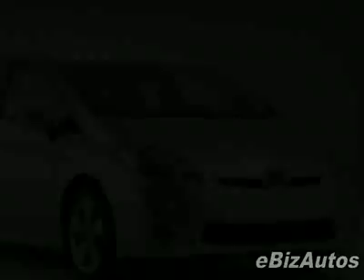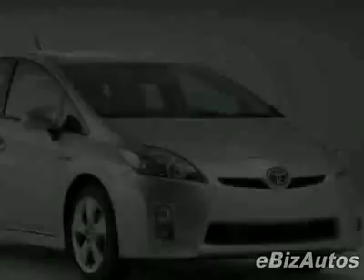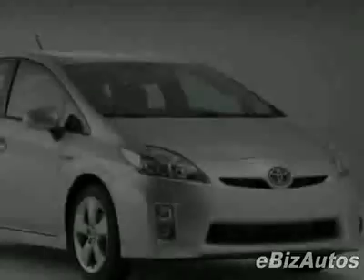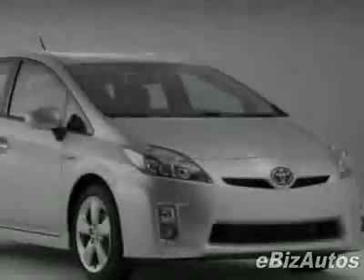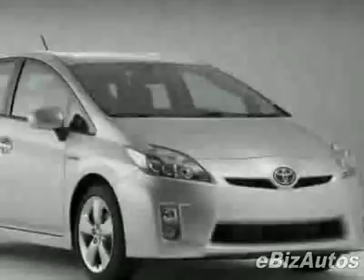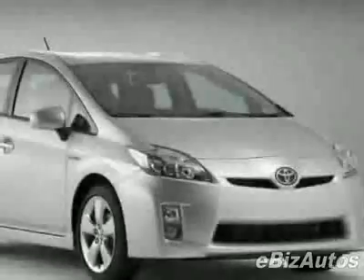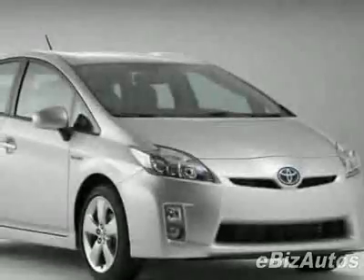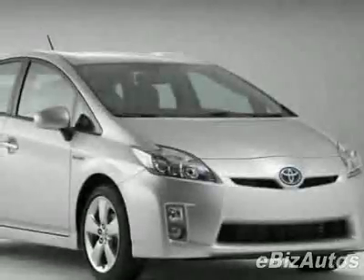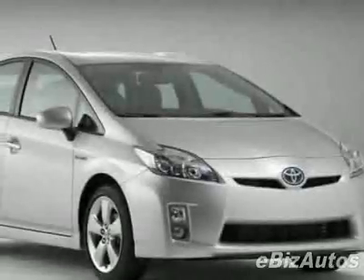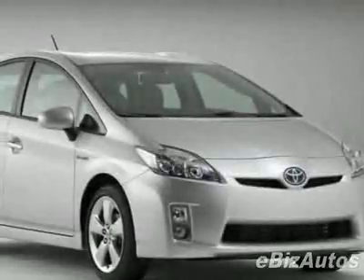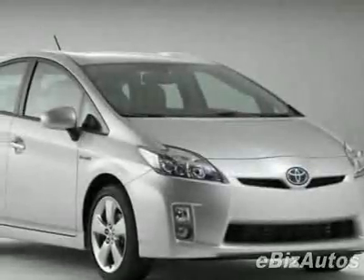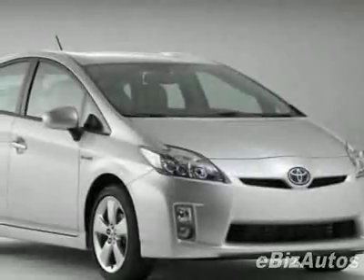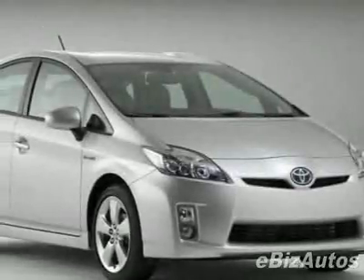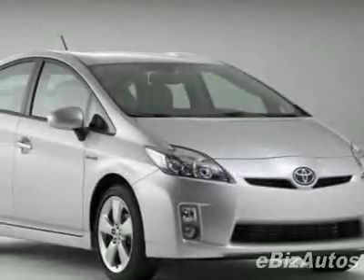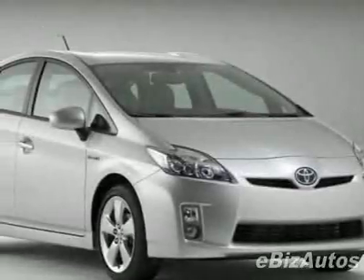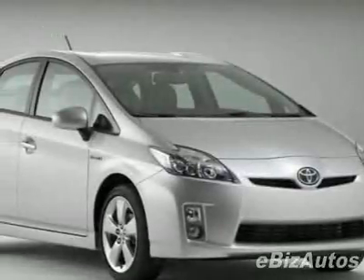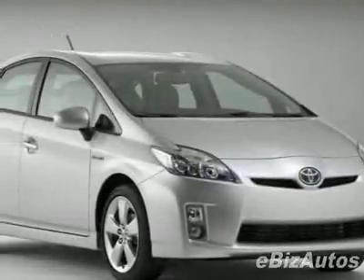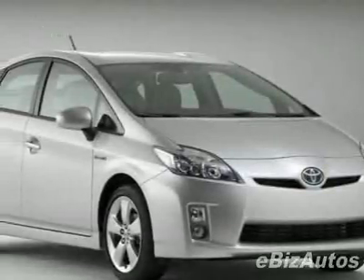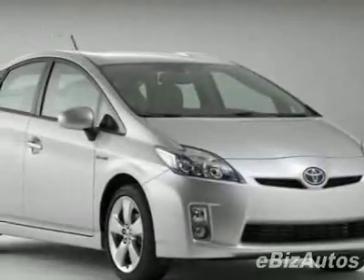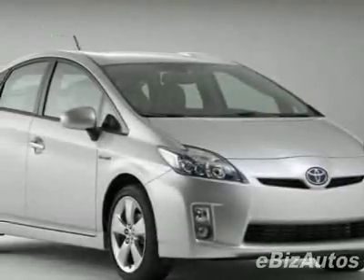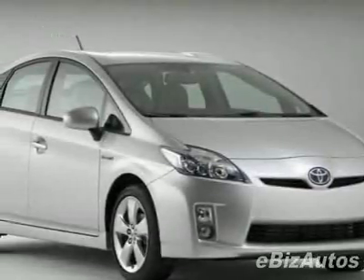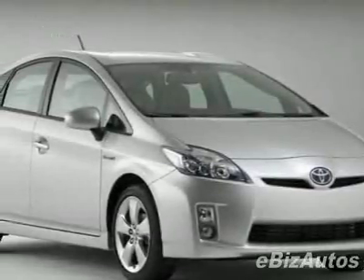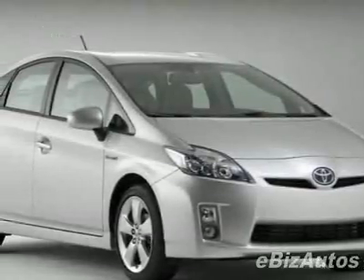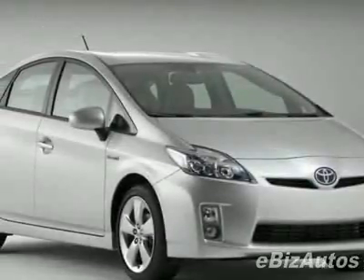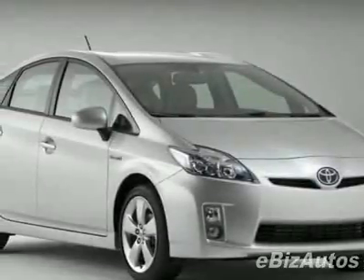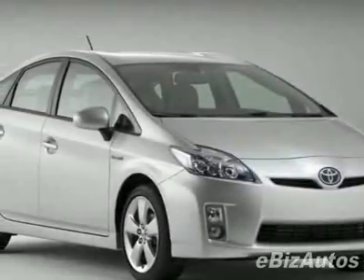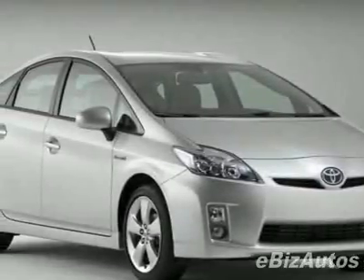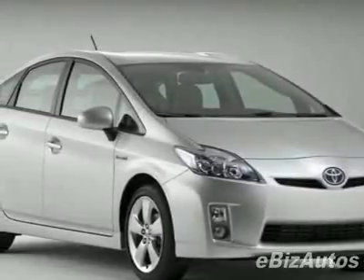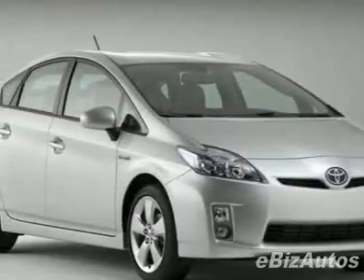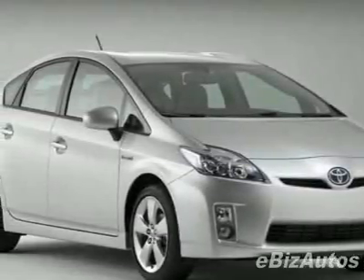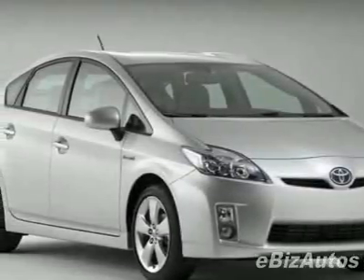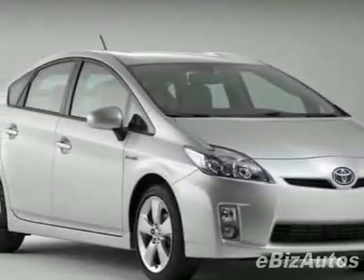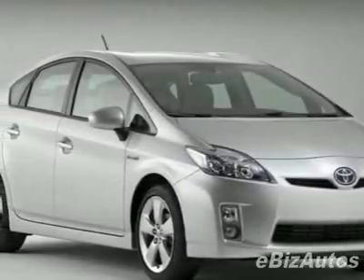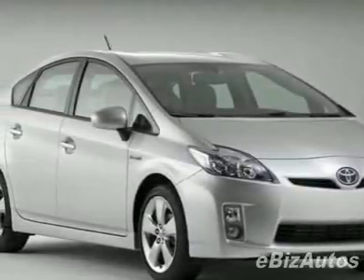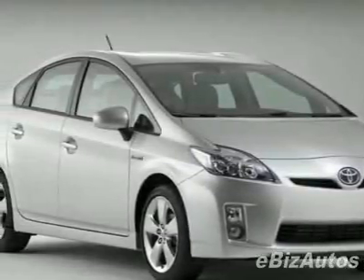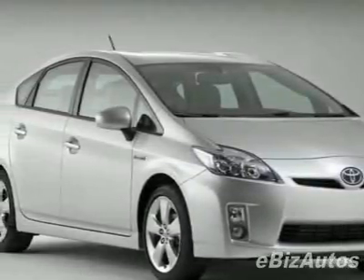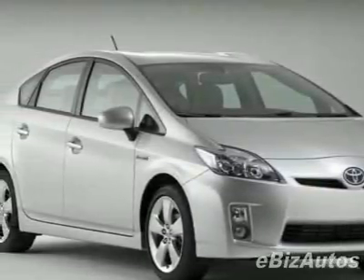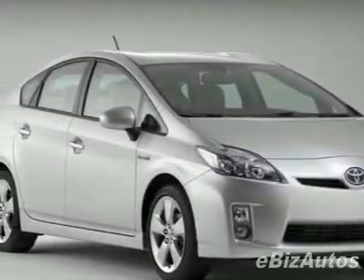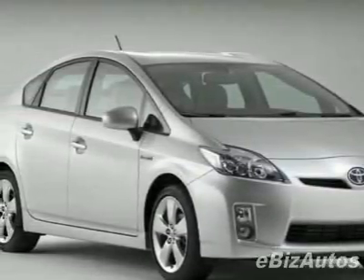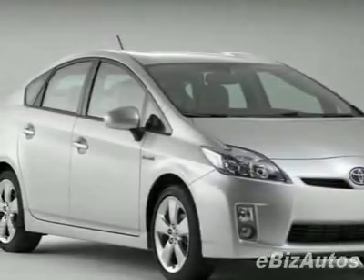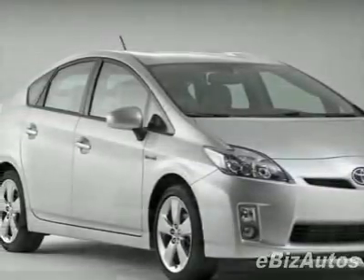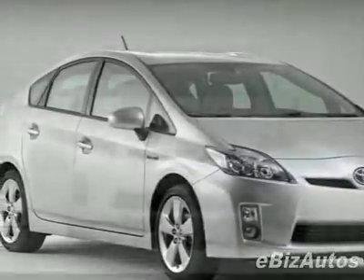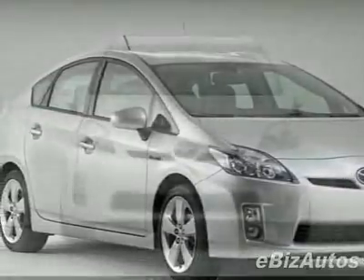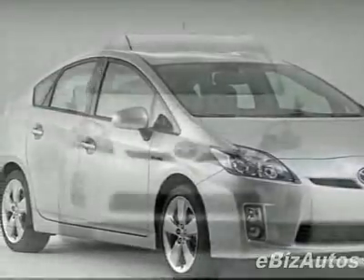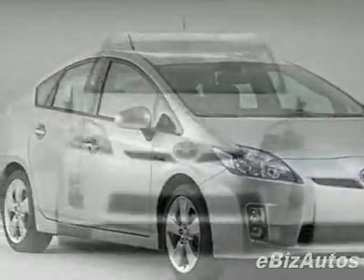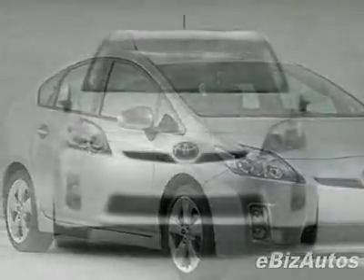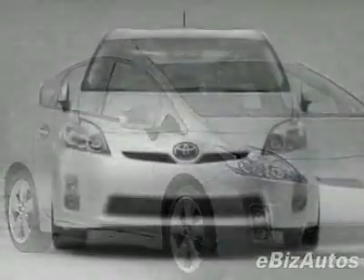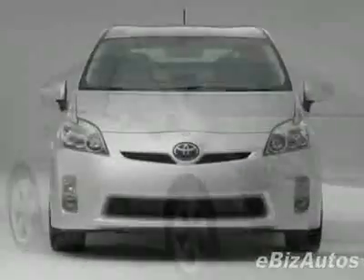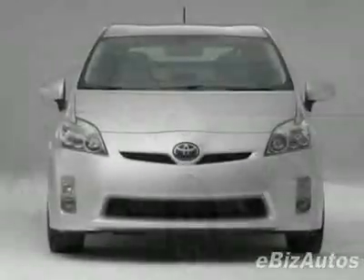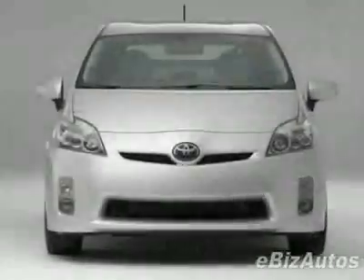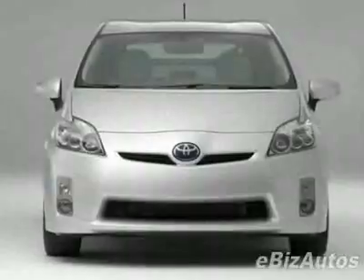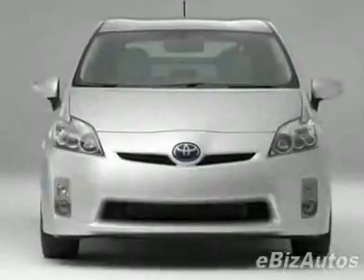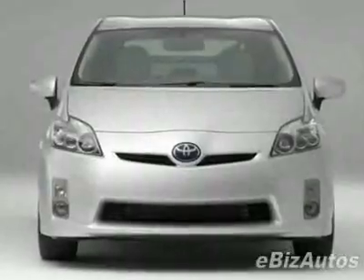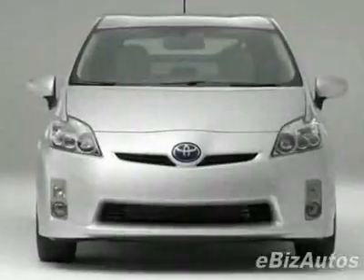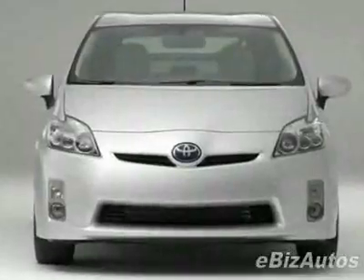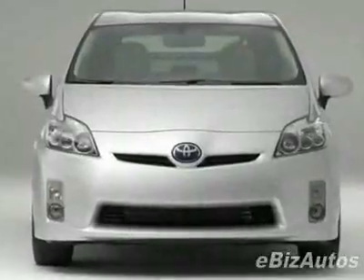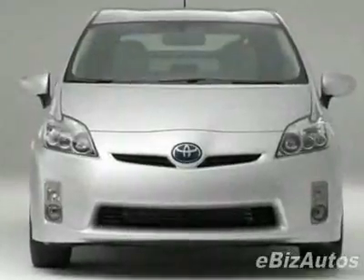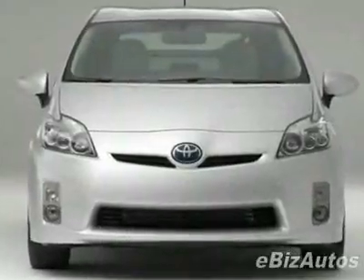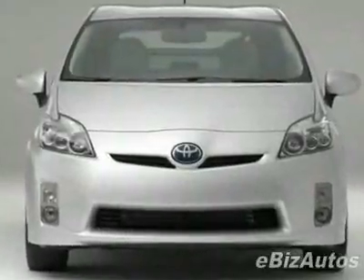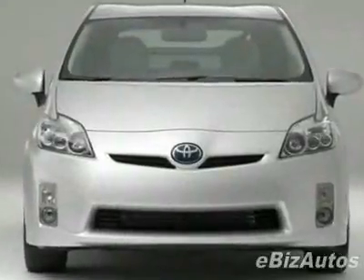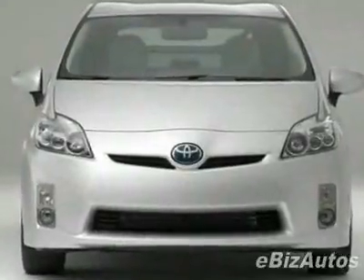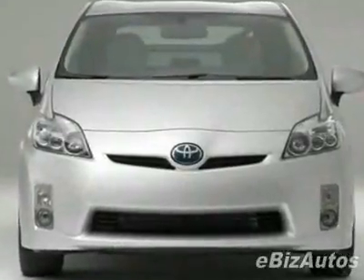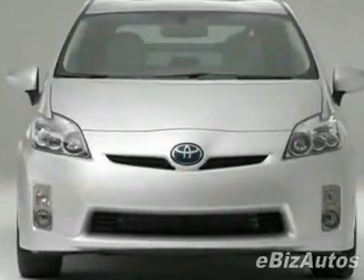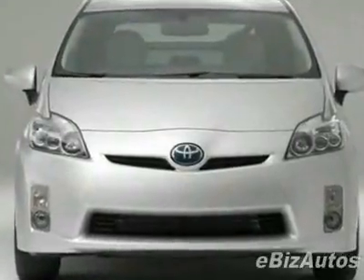Come take a look at this new 2010 Toyota Prius. For your protection, this vehicle has a full factory warranty.